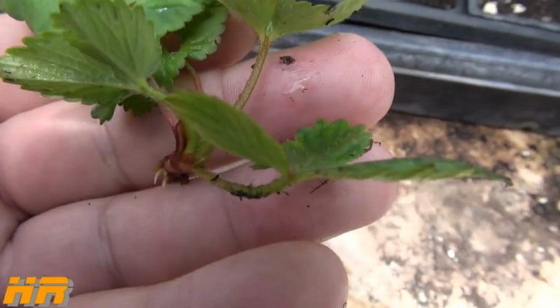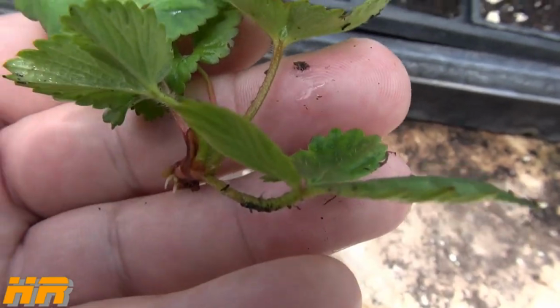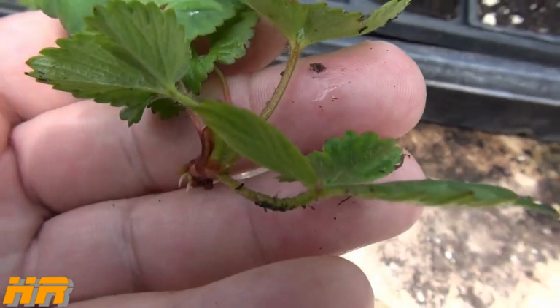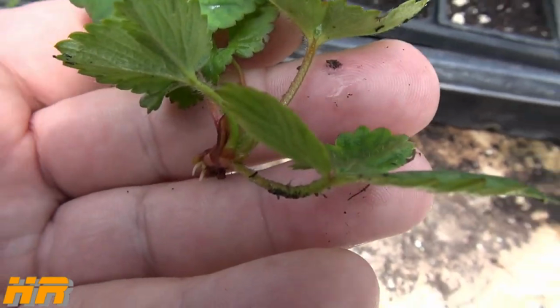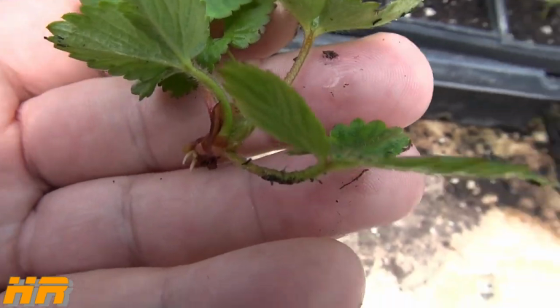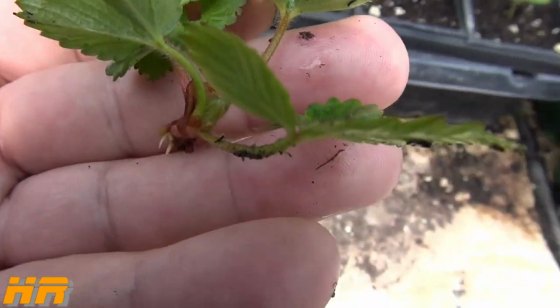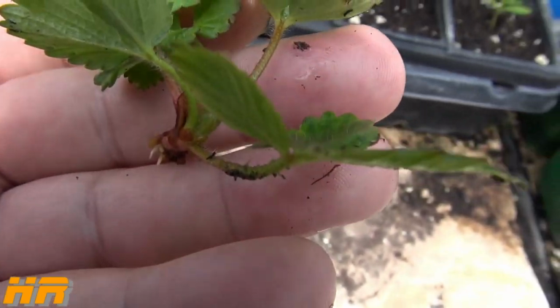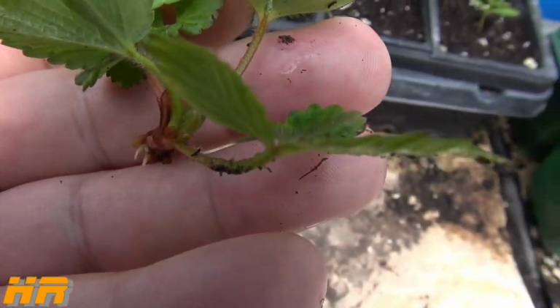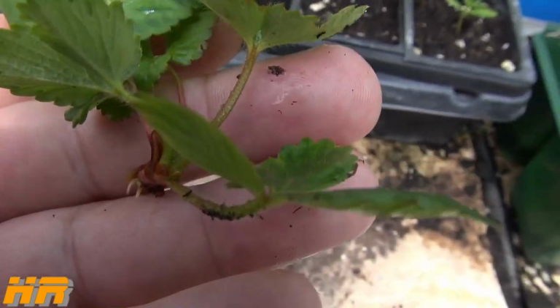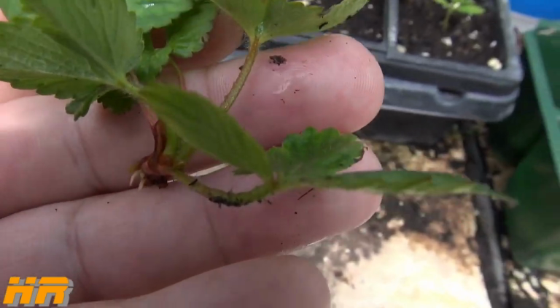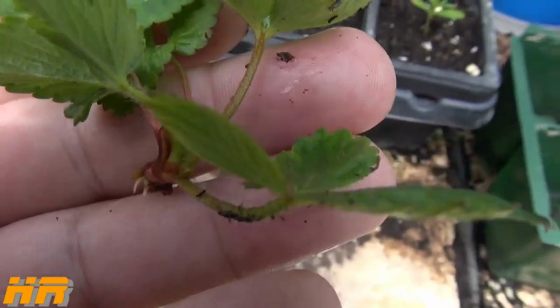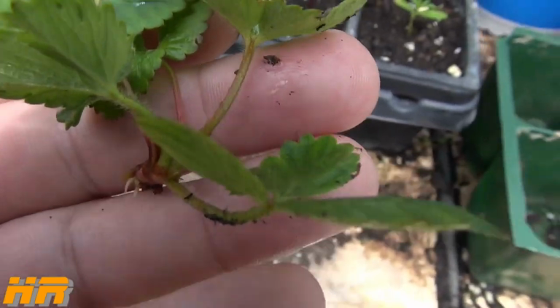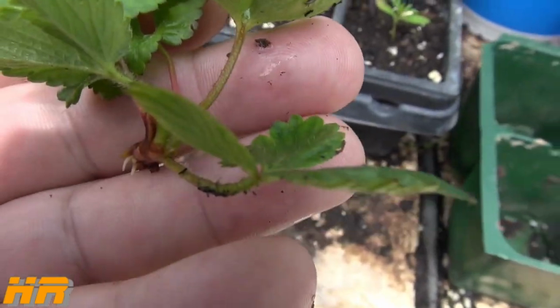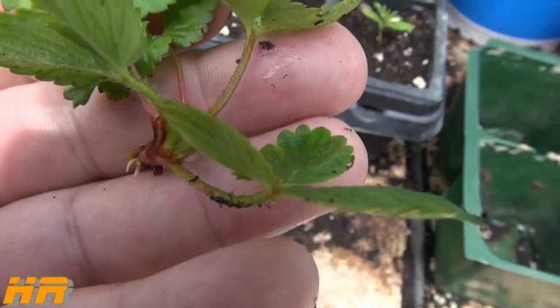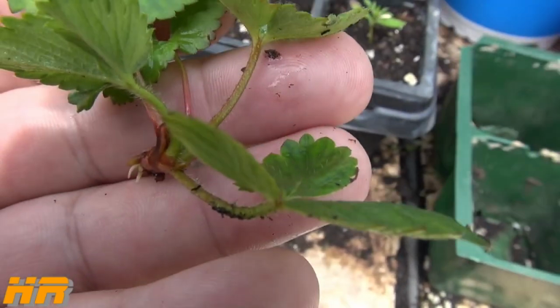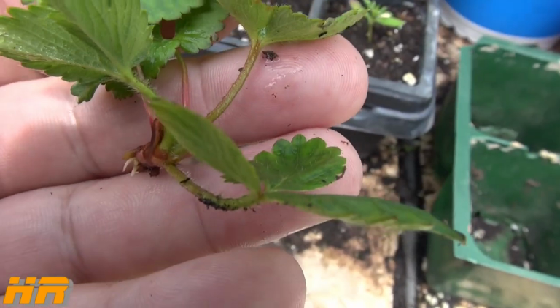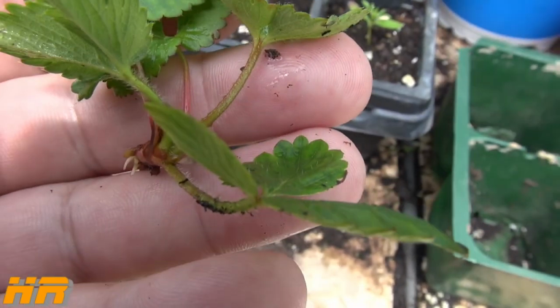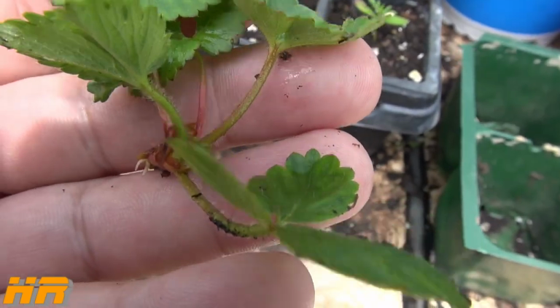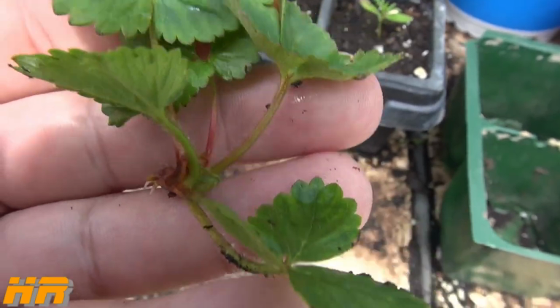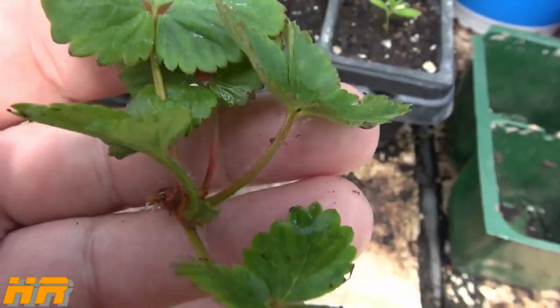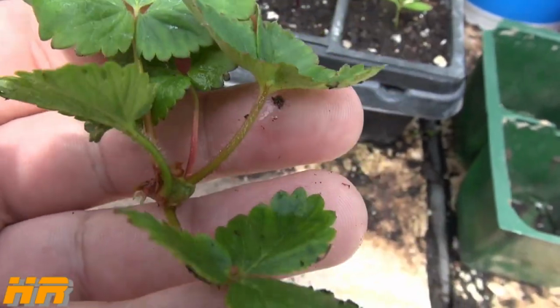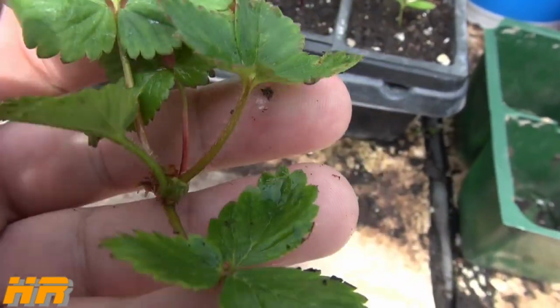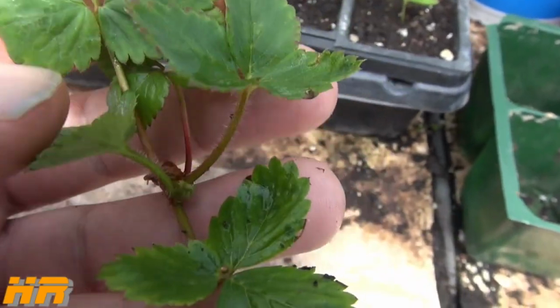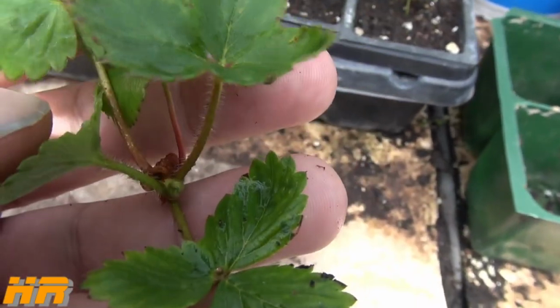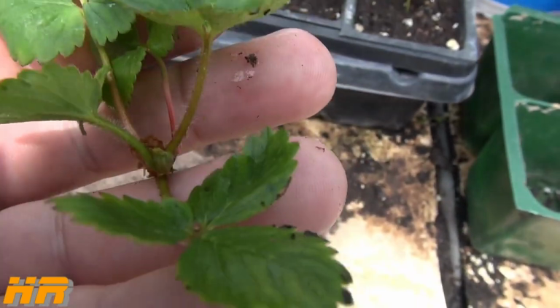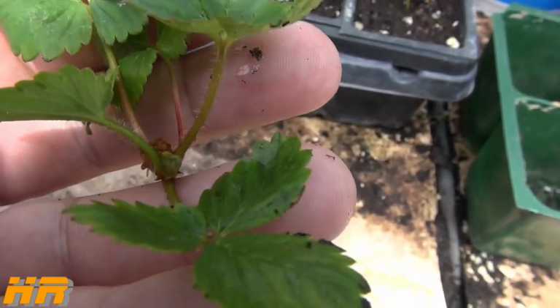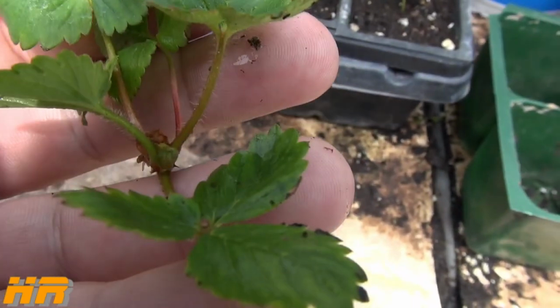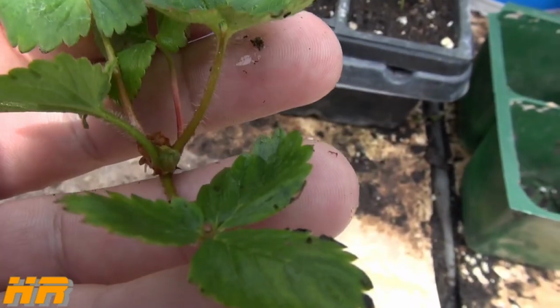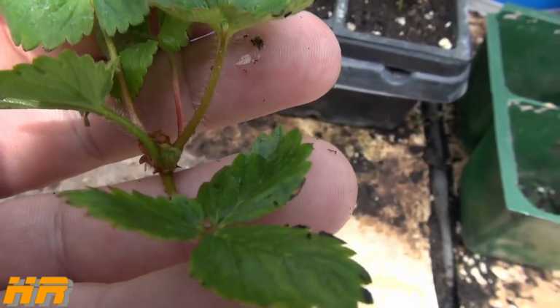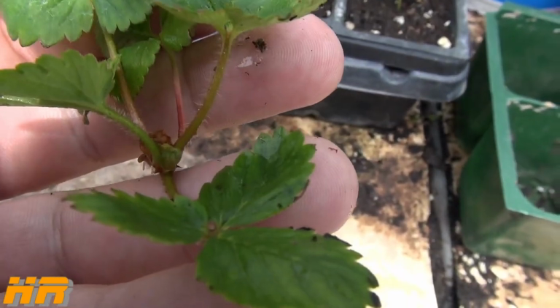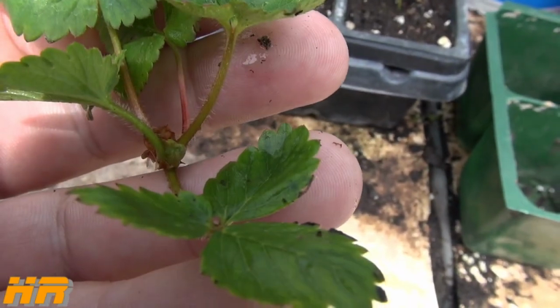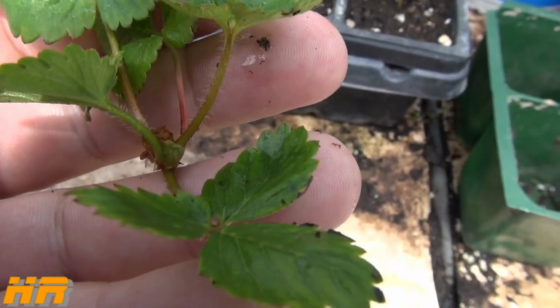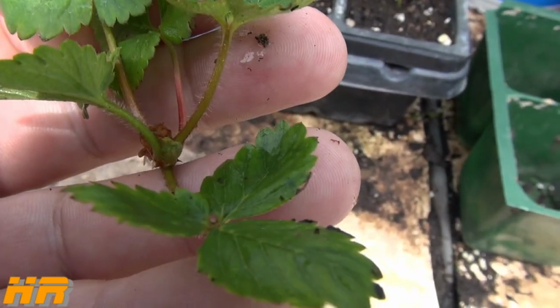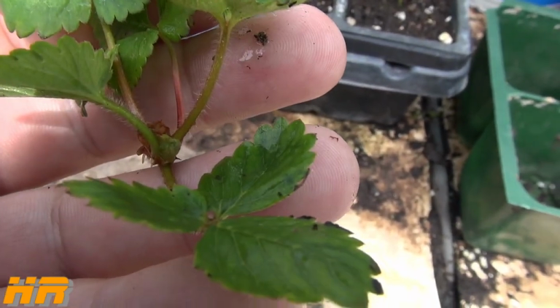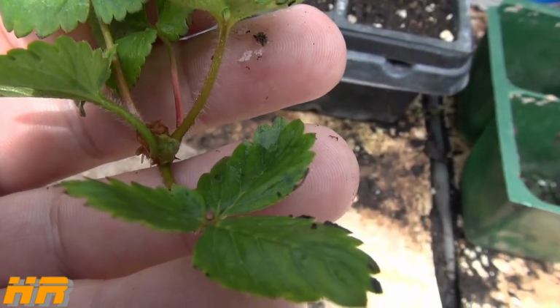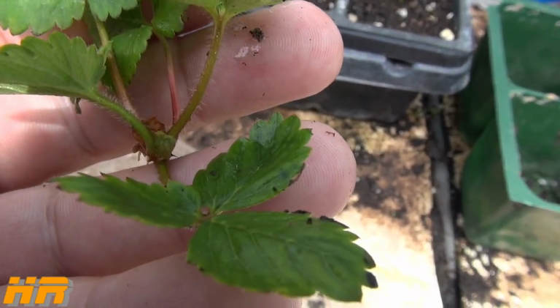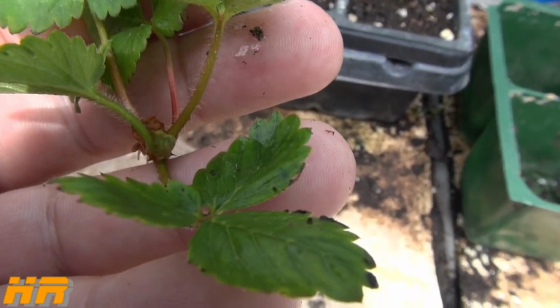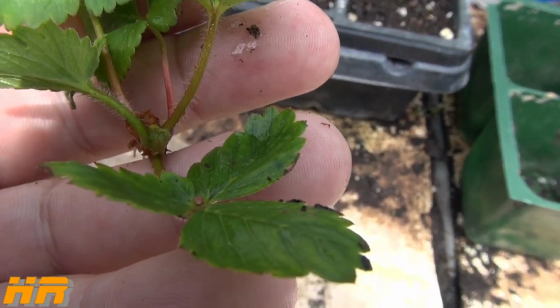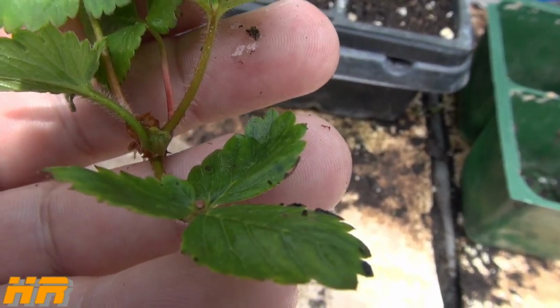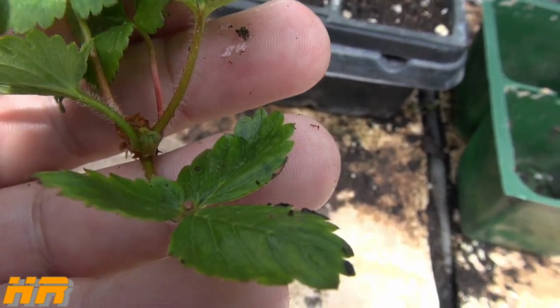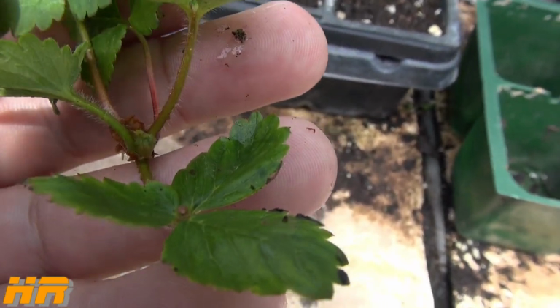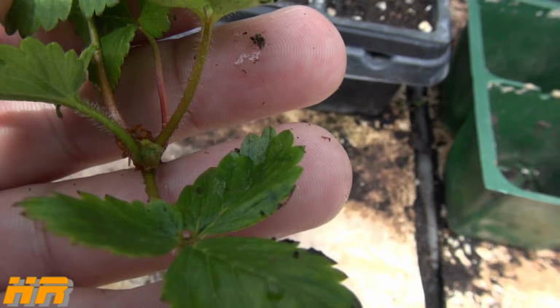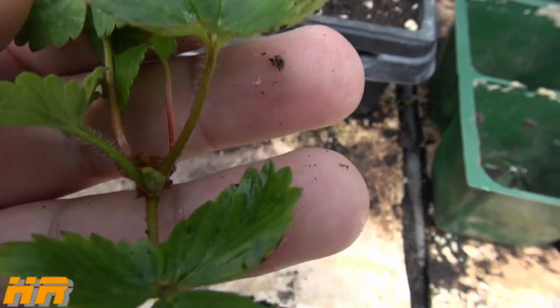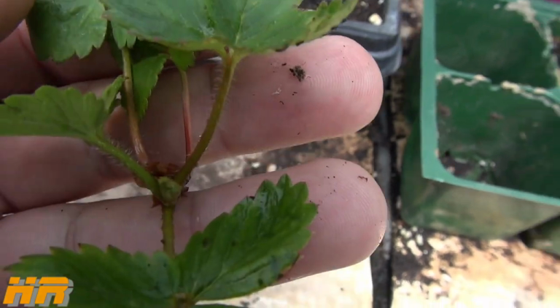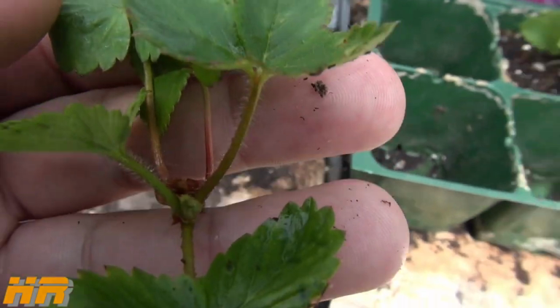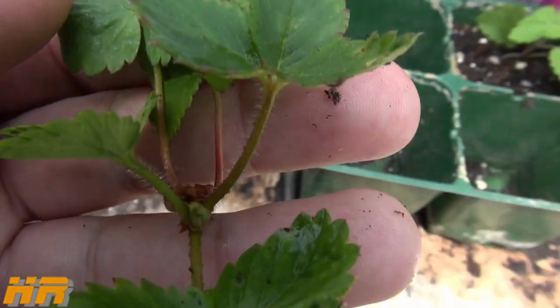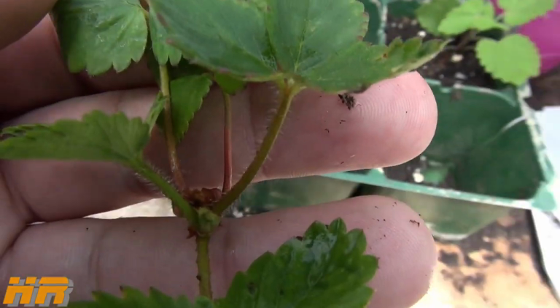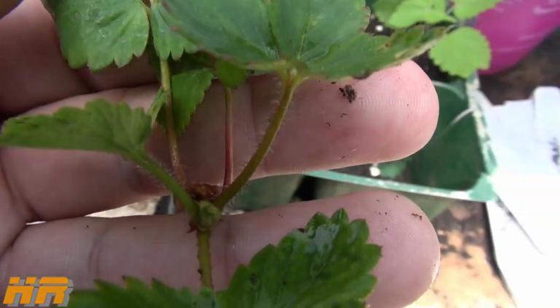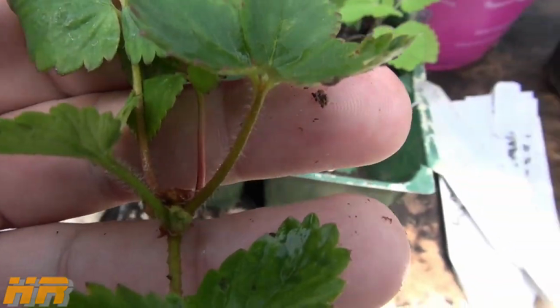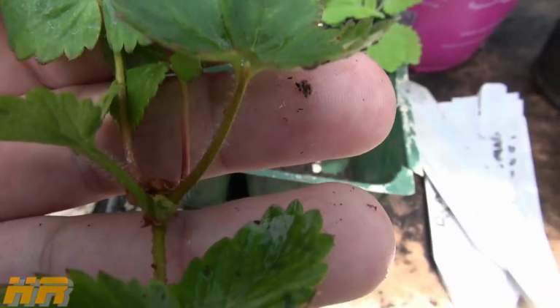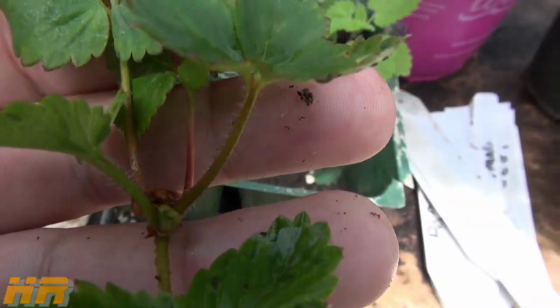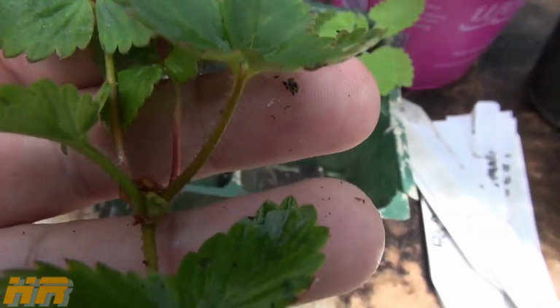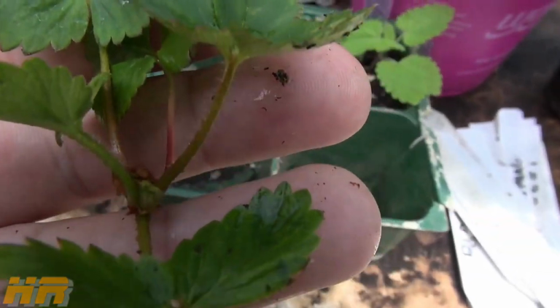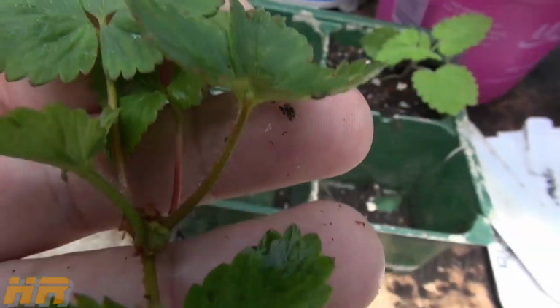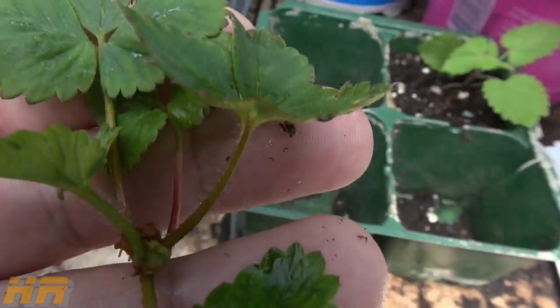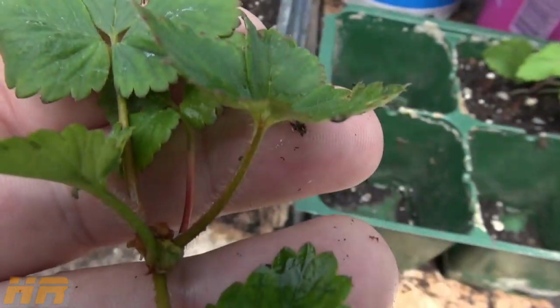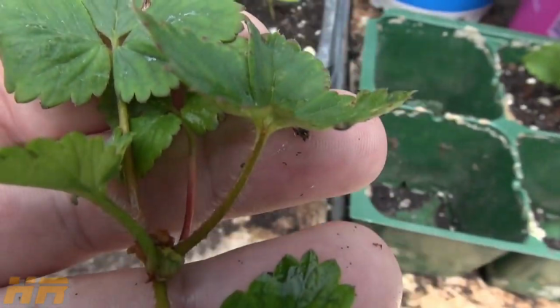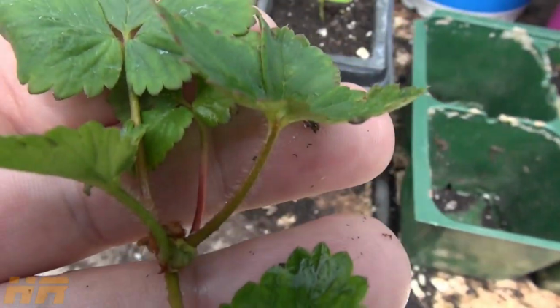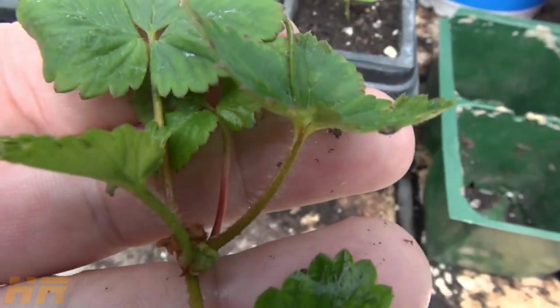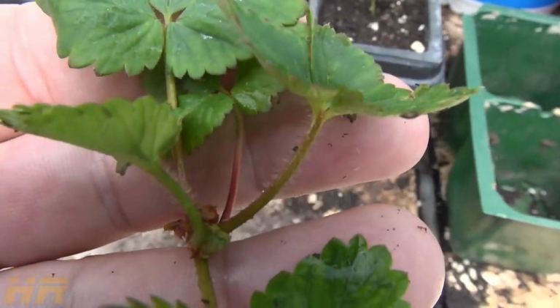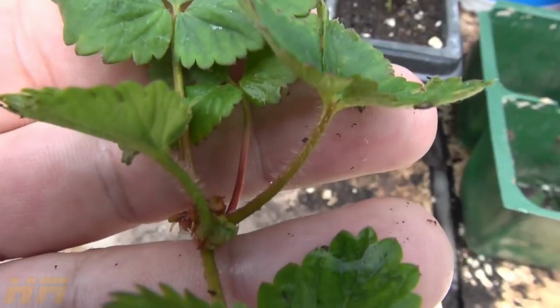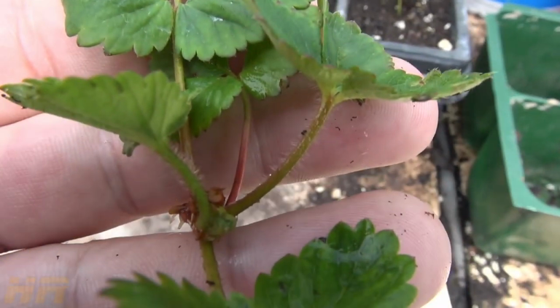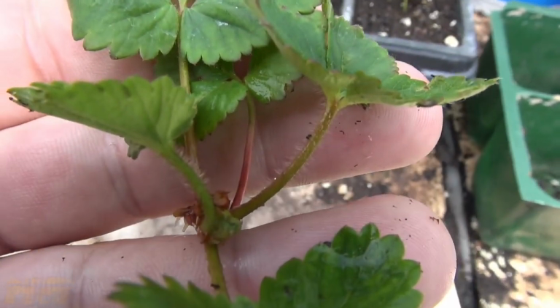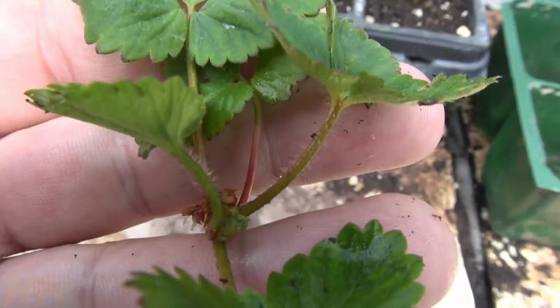That was just a quick update on the Walmart strawberries. I will see you on the next one — take care.